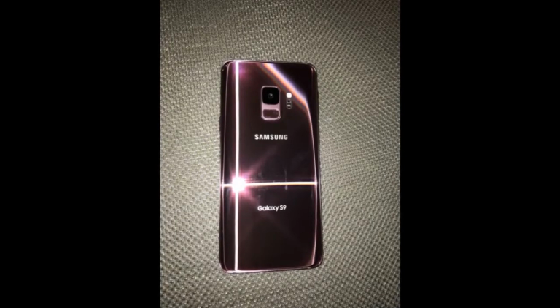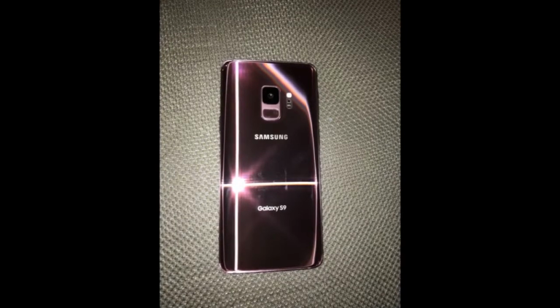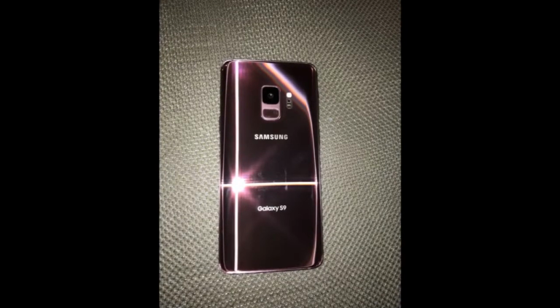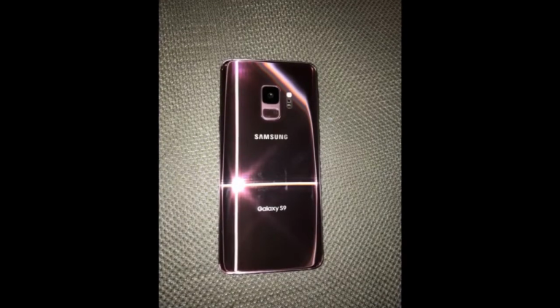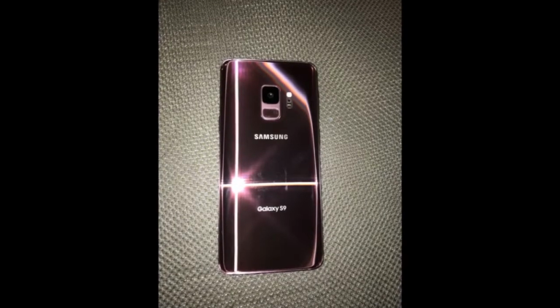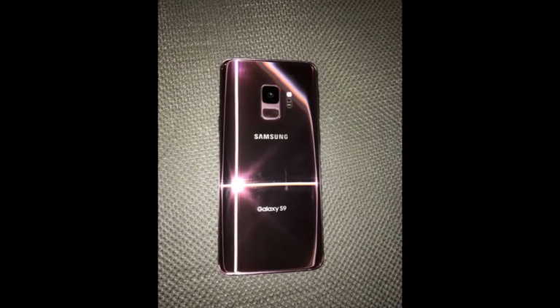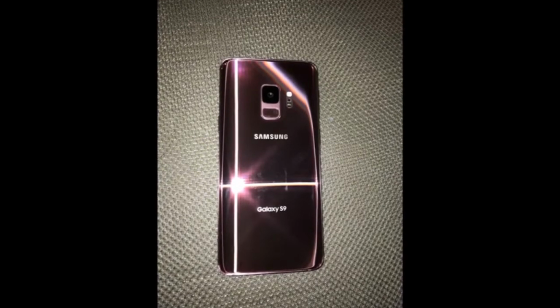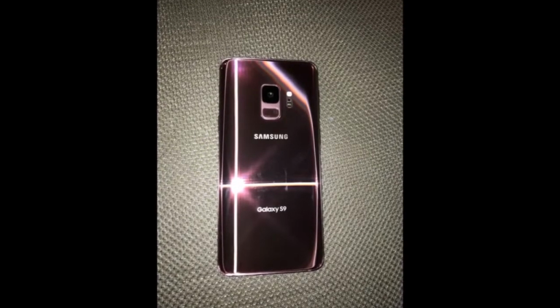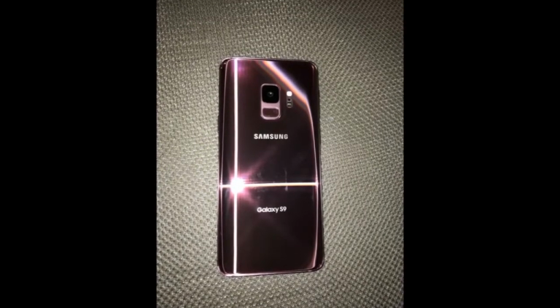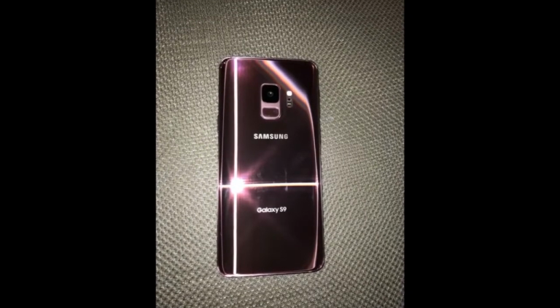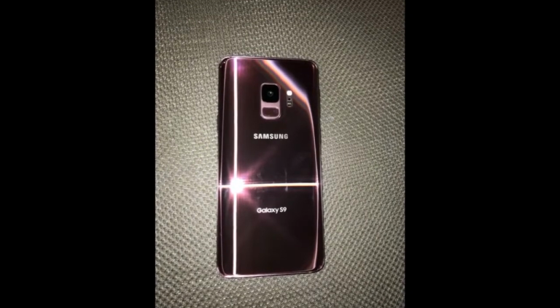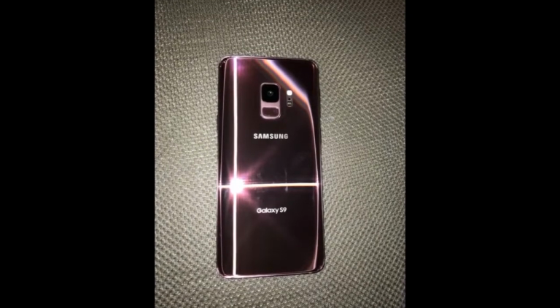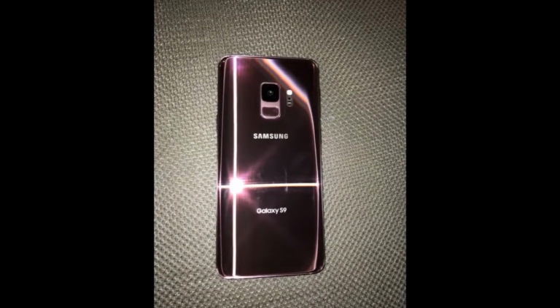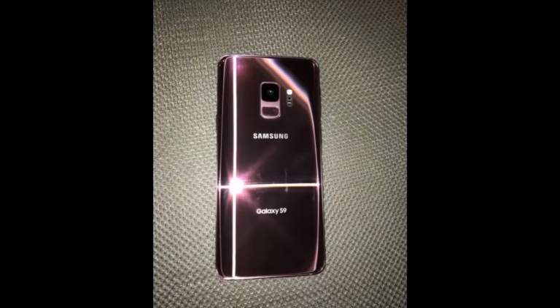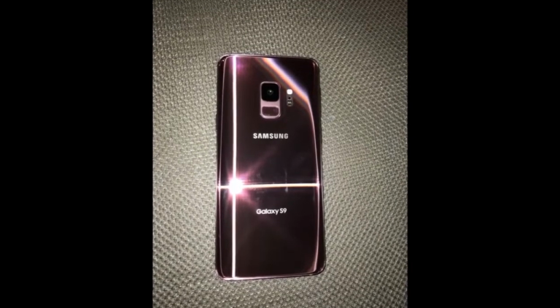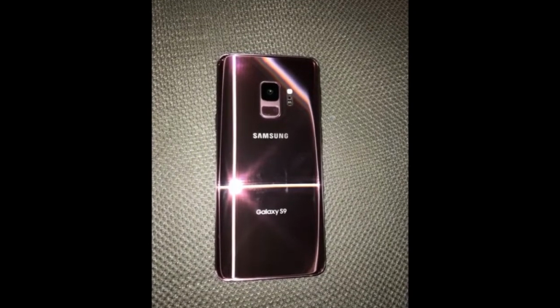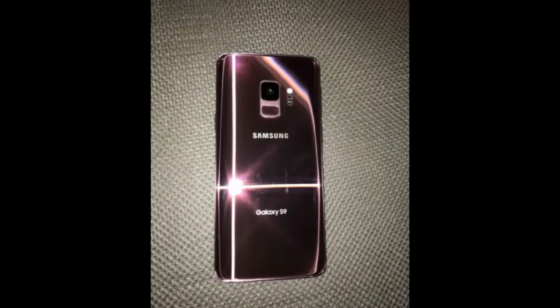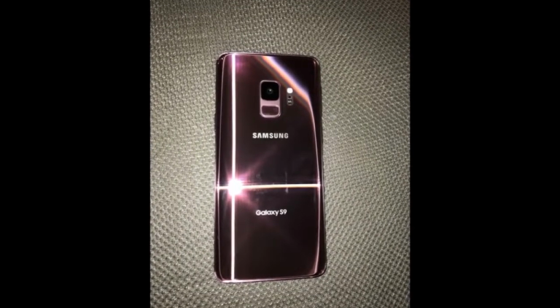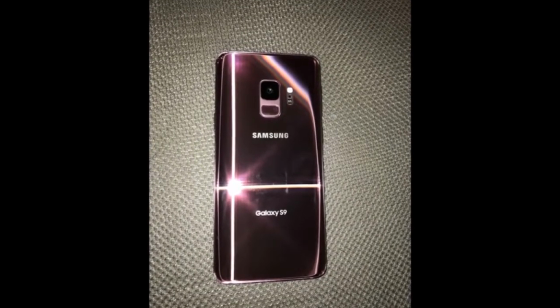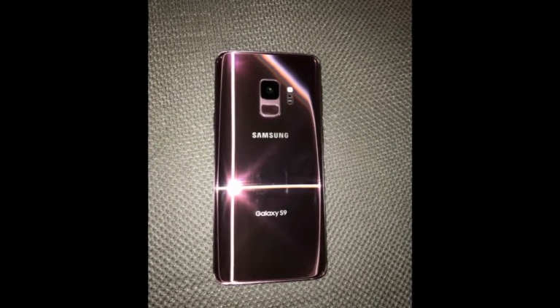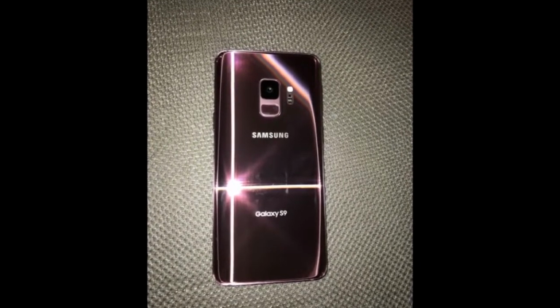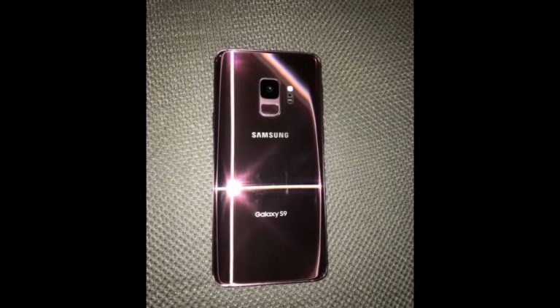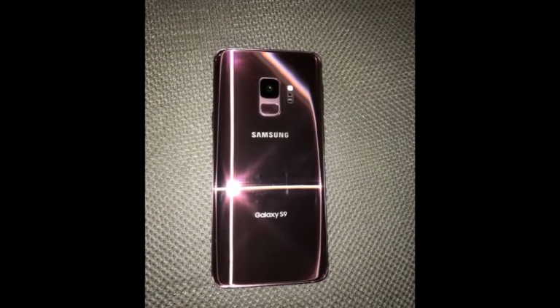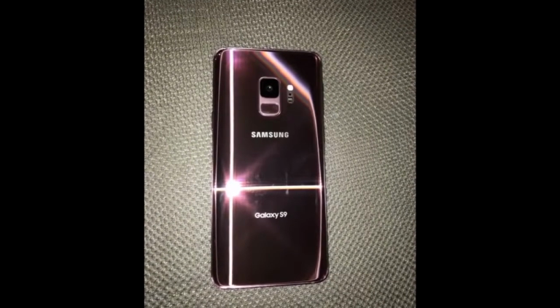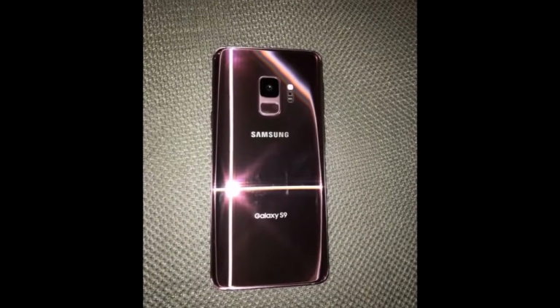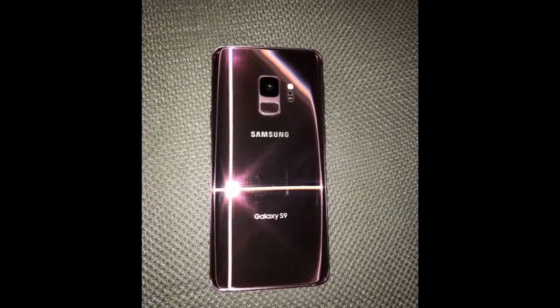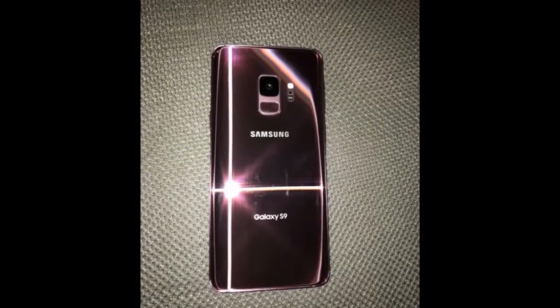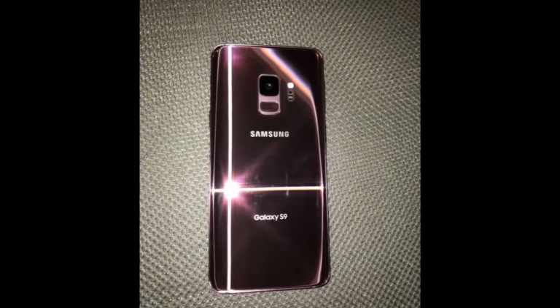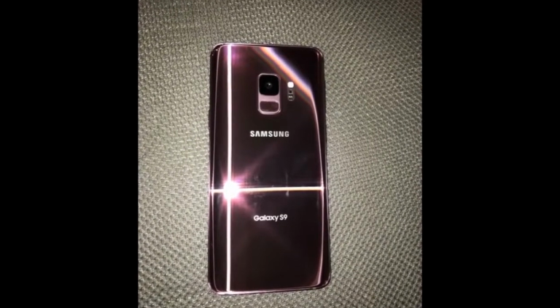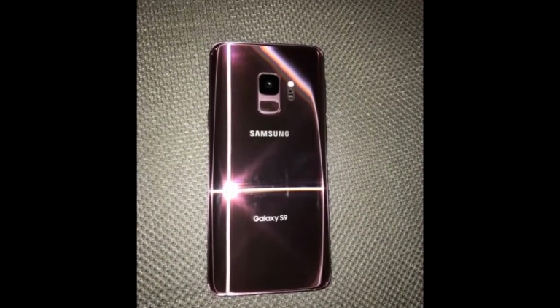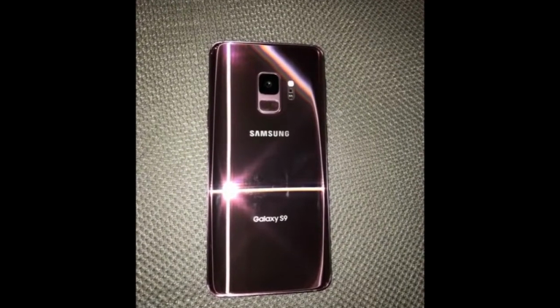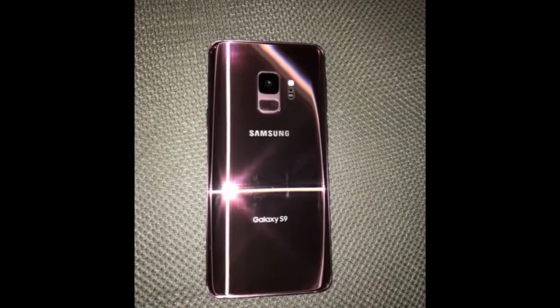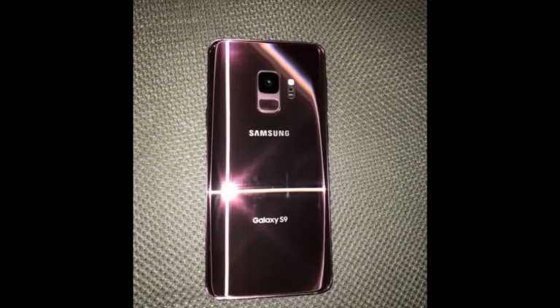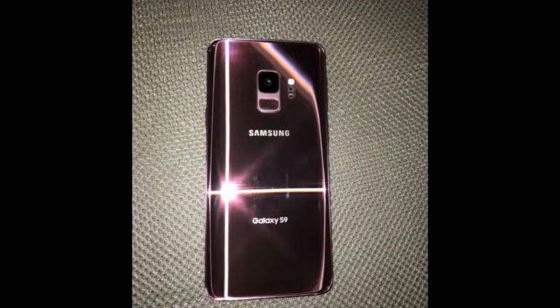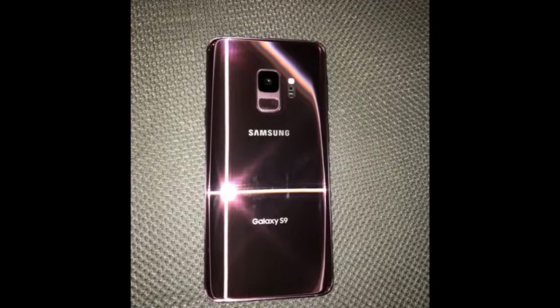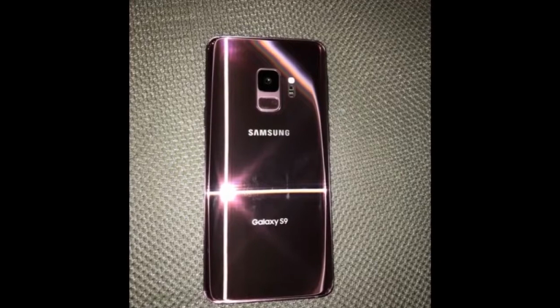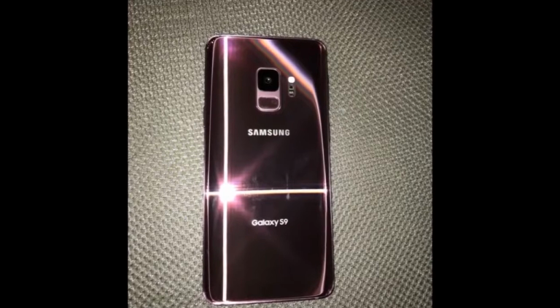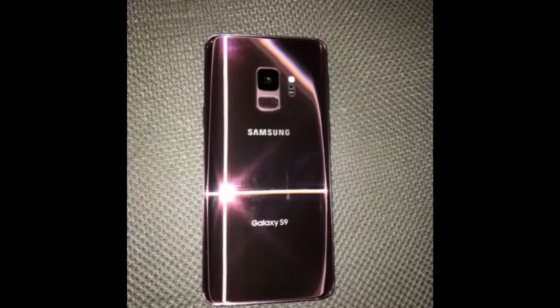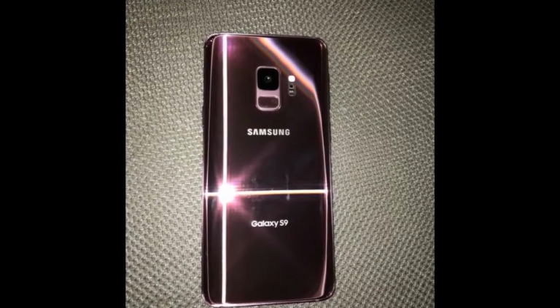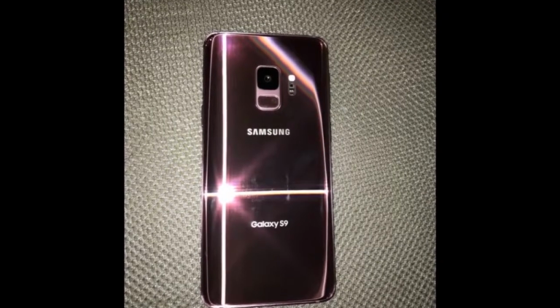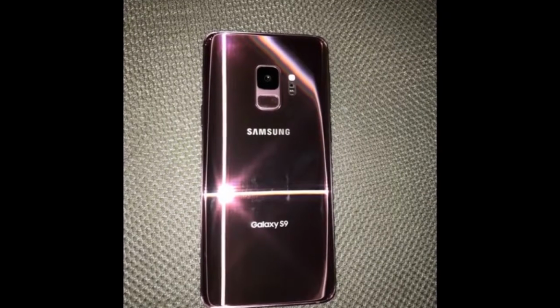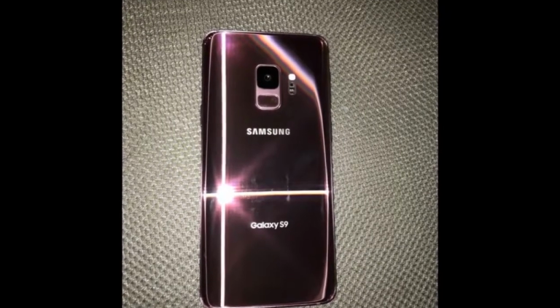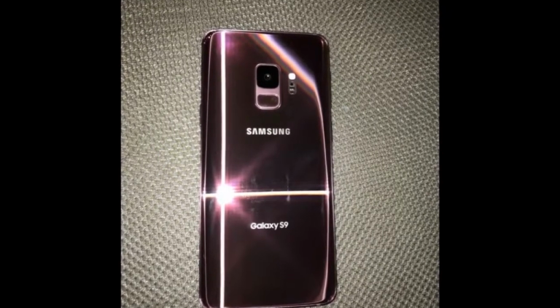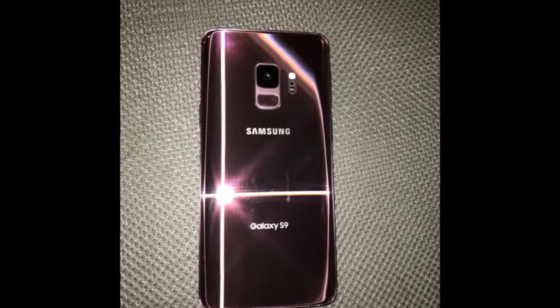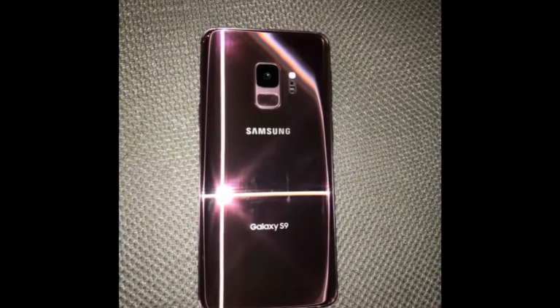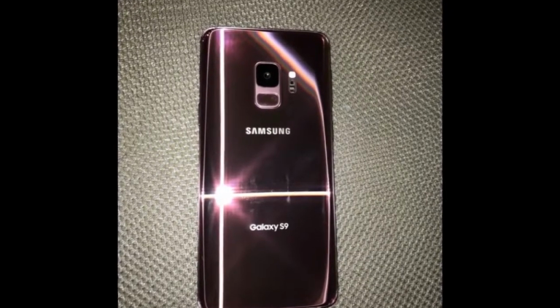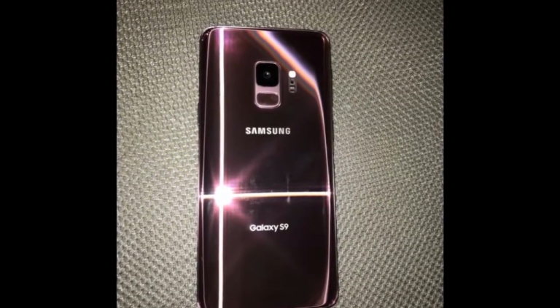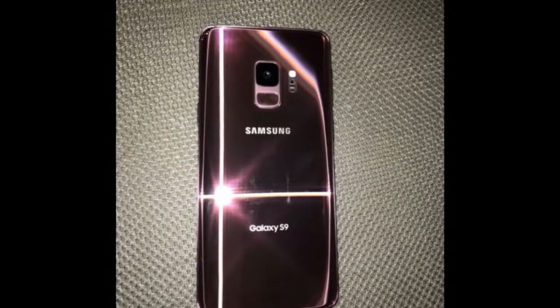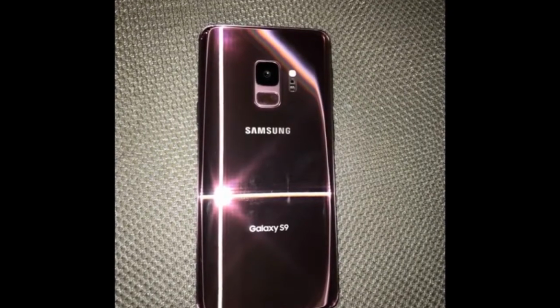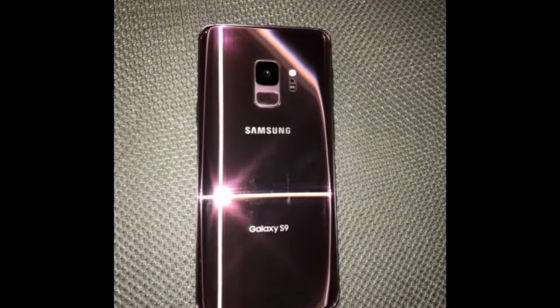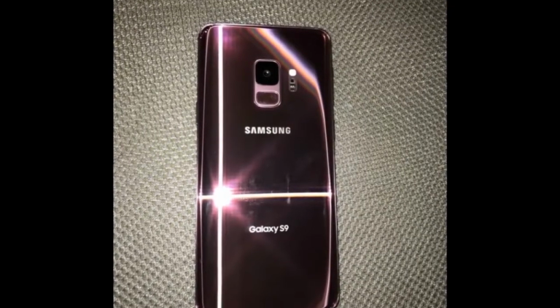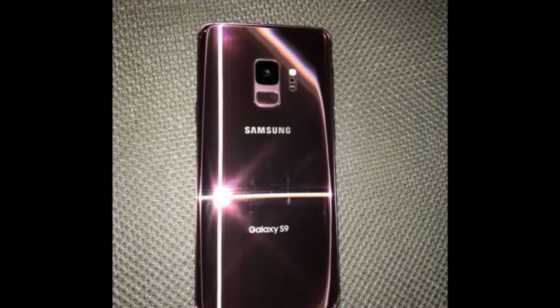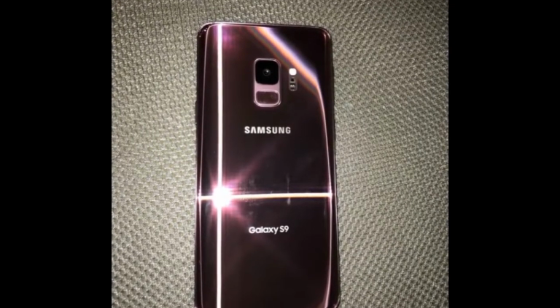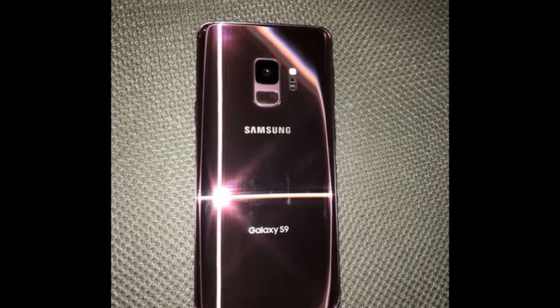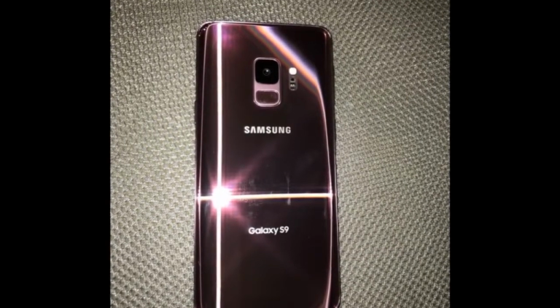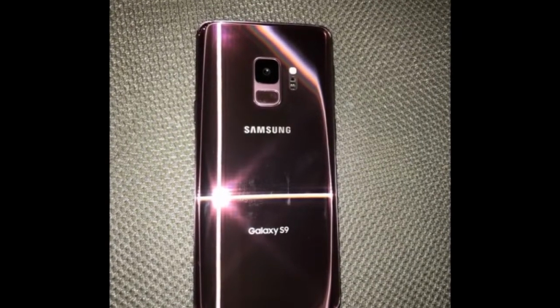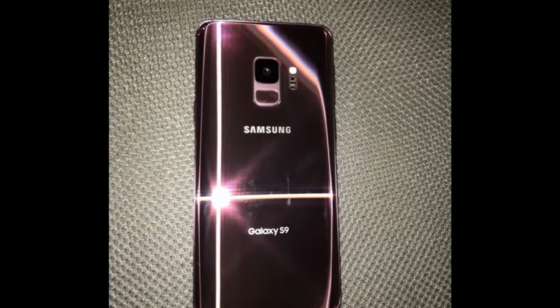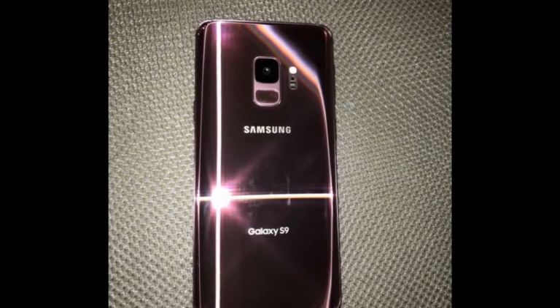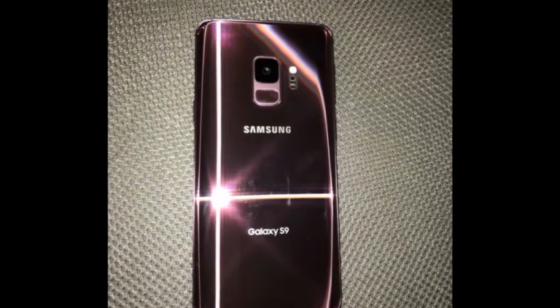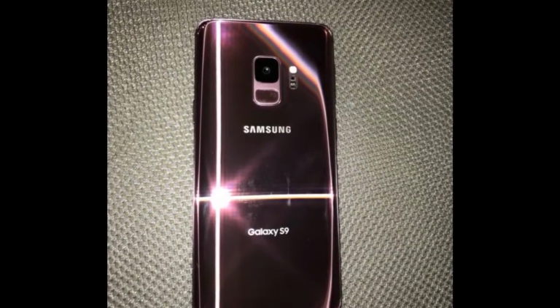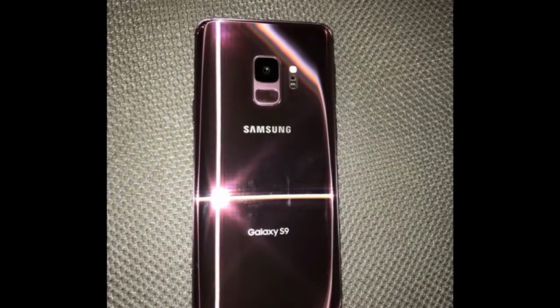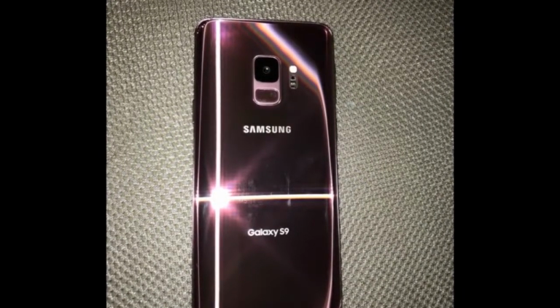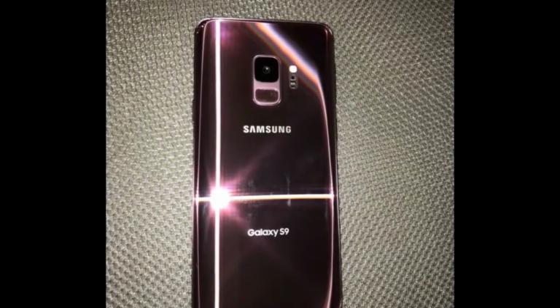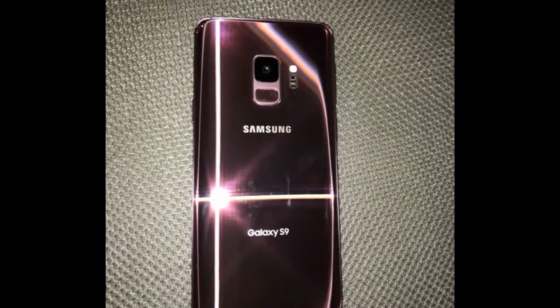Hello friends, welcome to Apoorvai. I am Apoorva and today I will be unboxing the all new Samsung Galaxy S9.